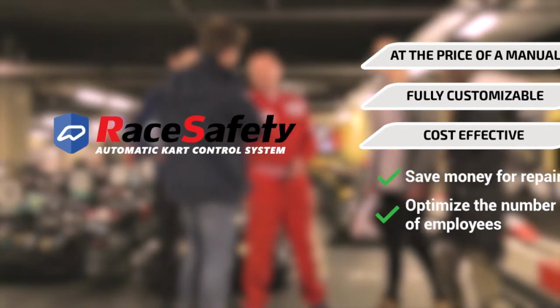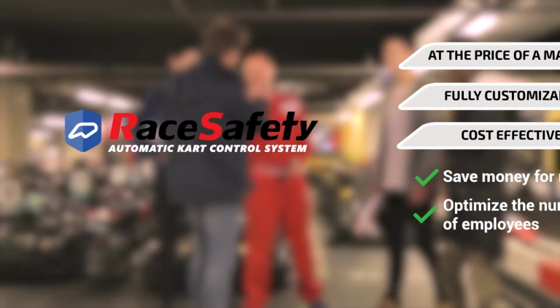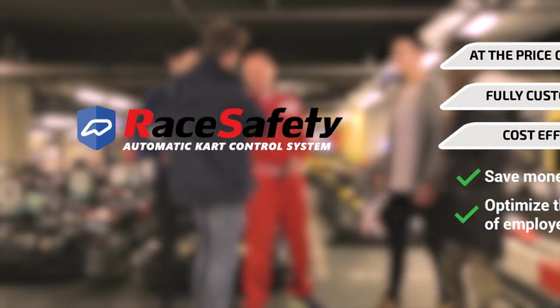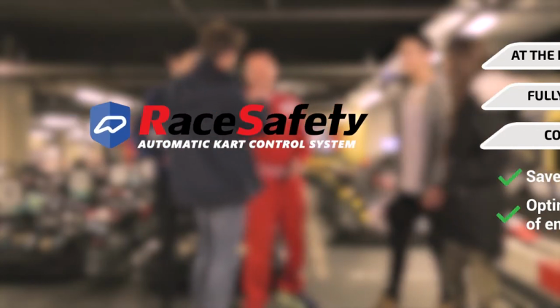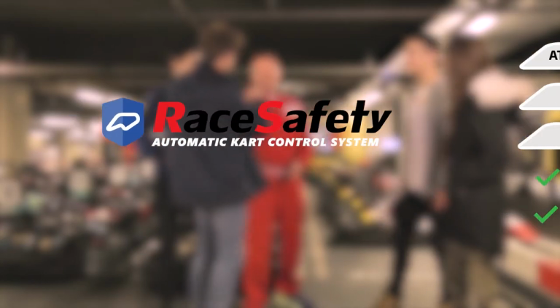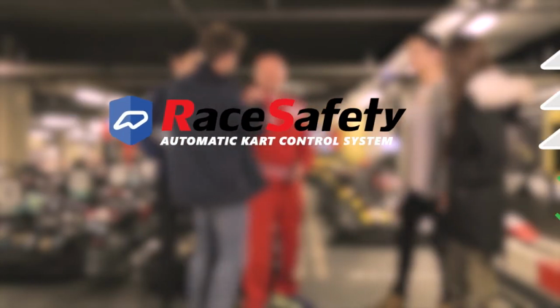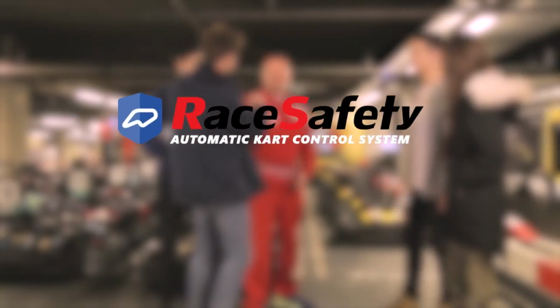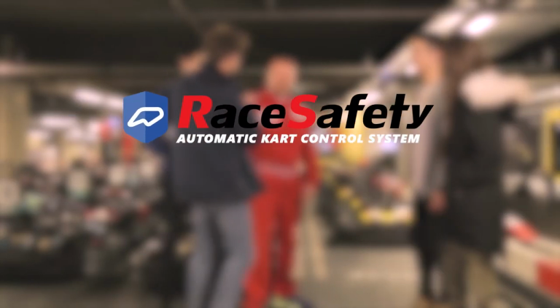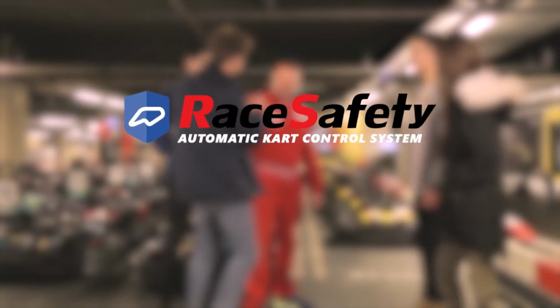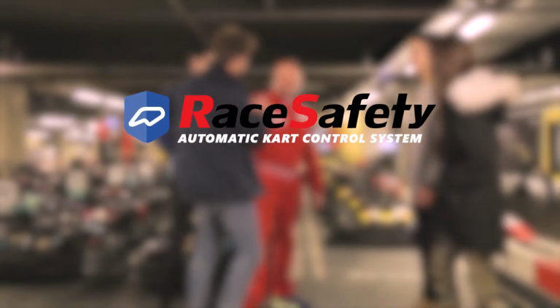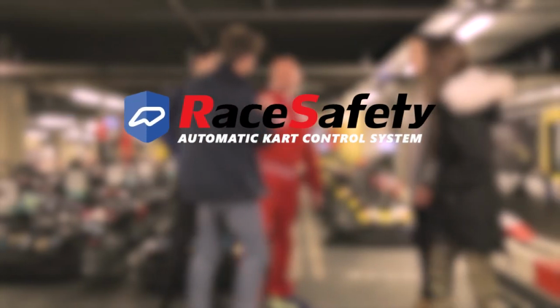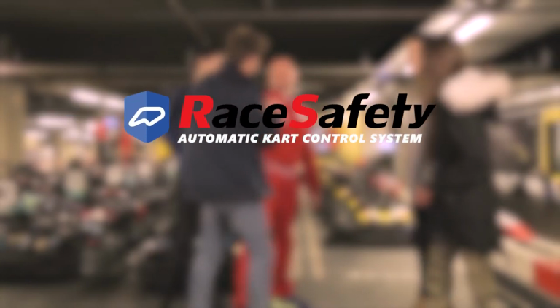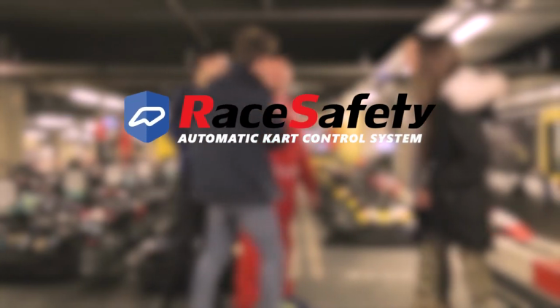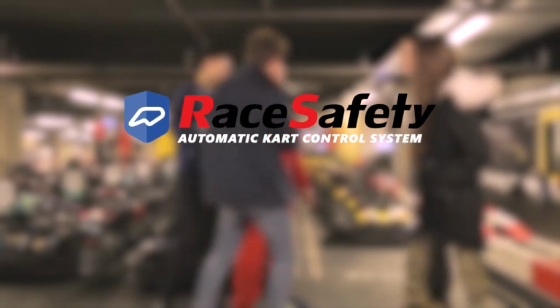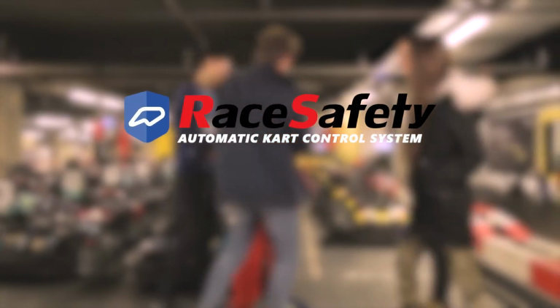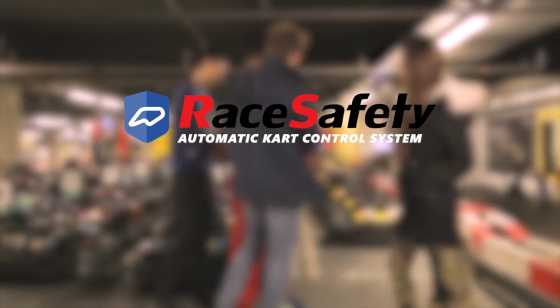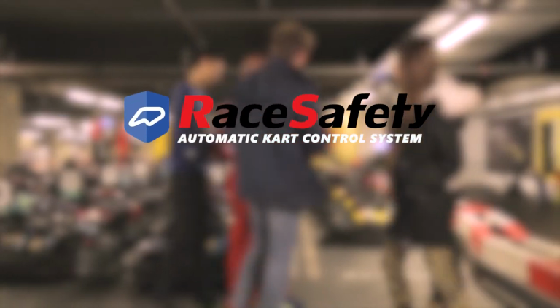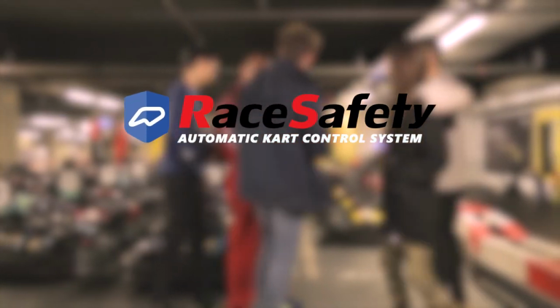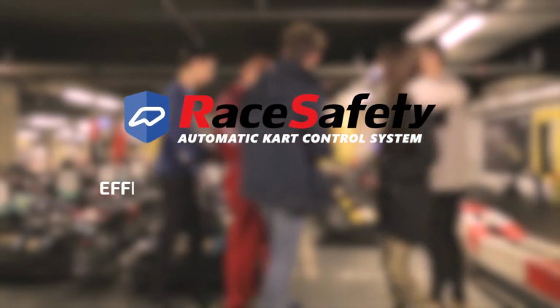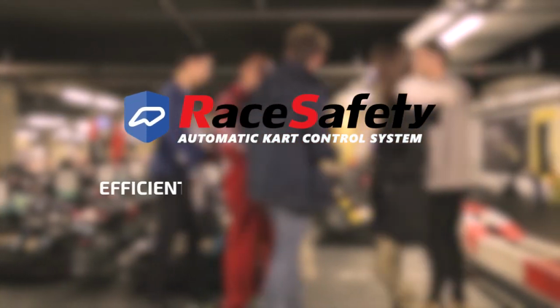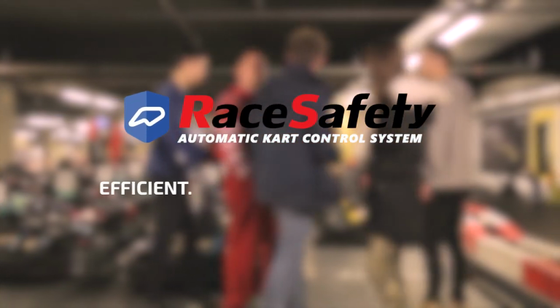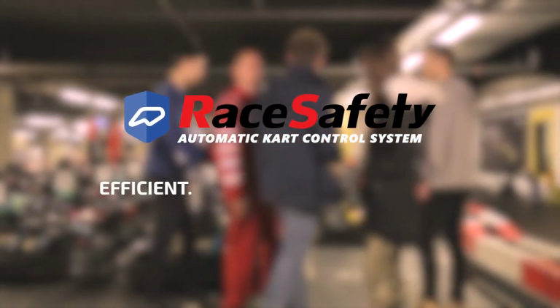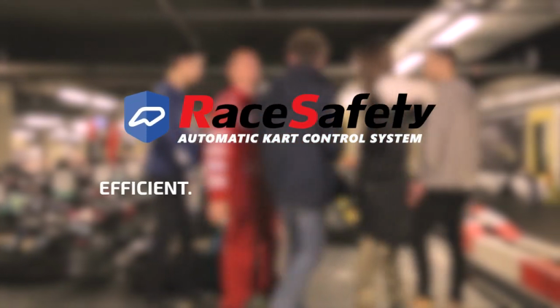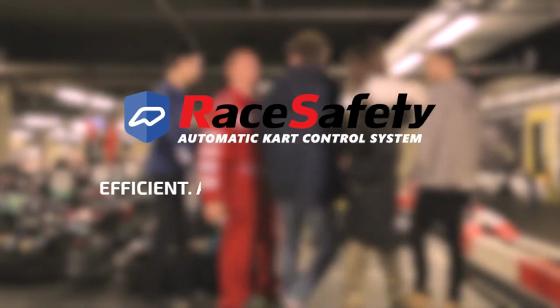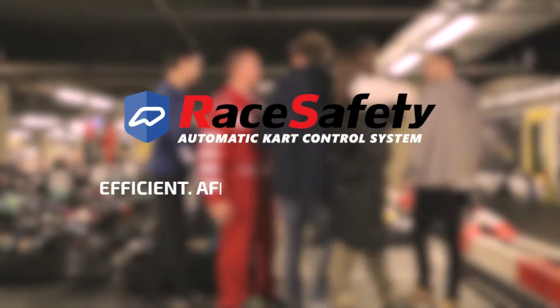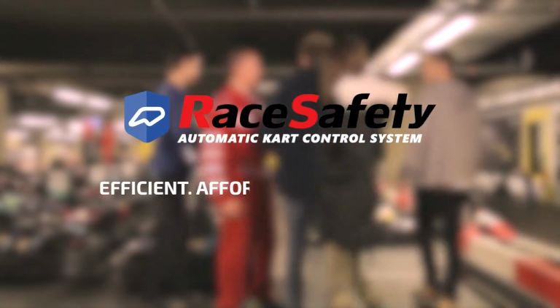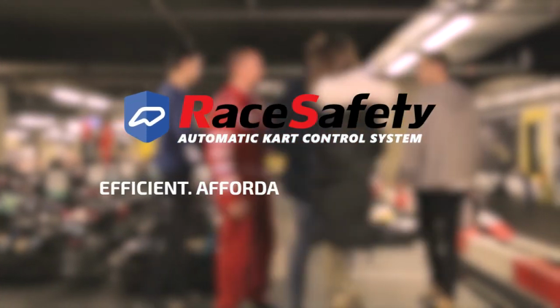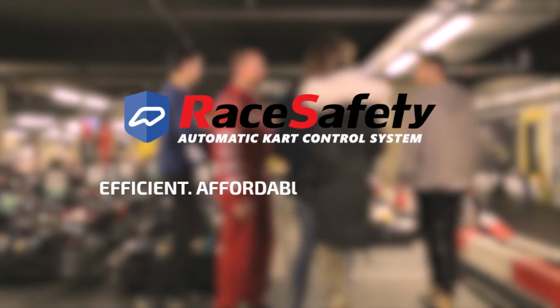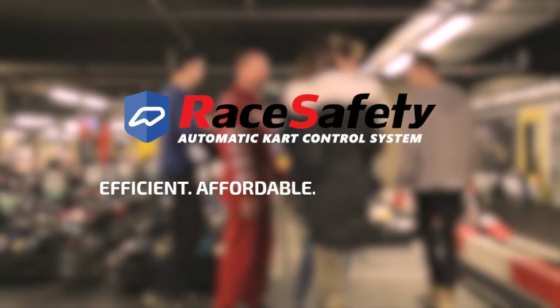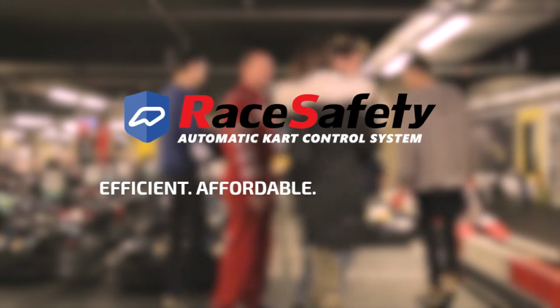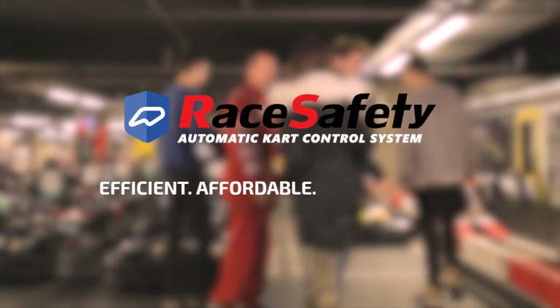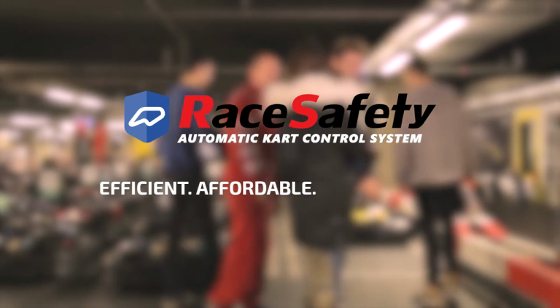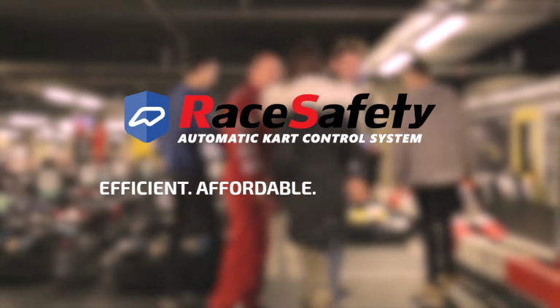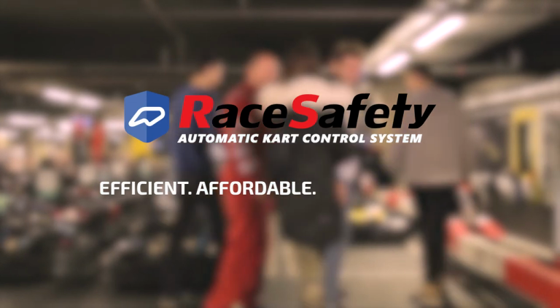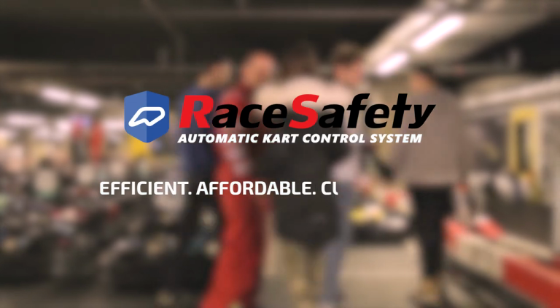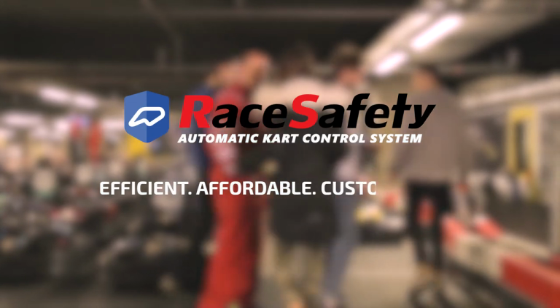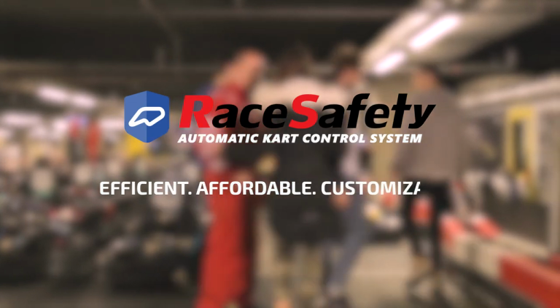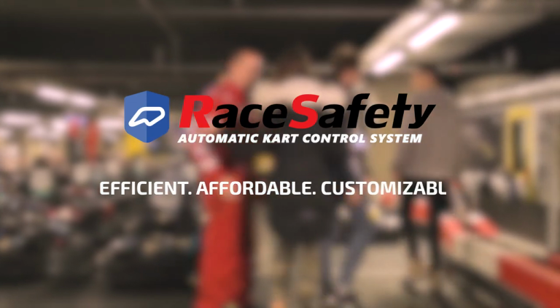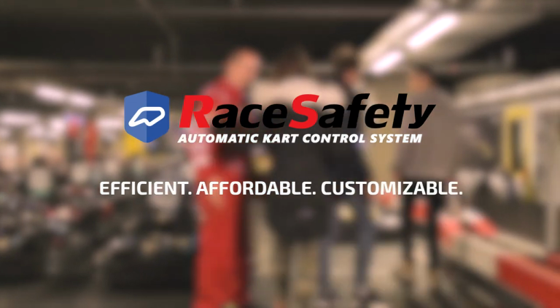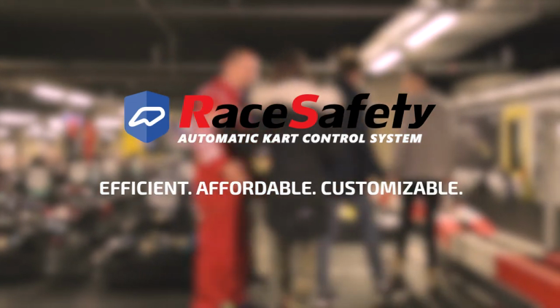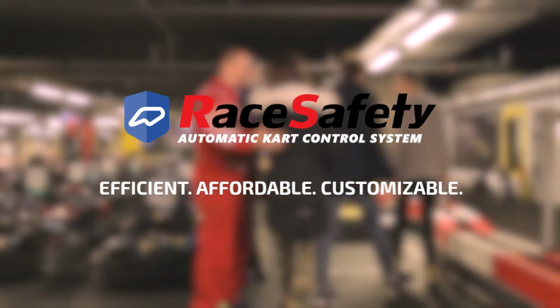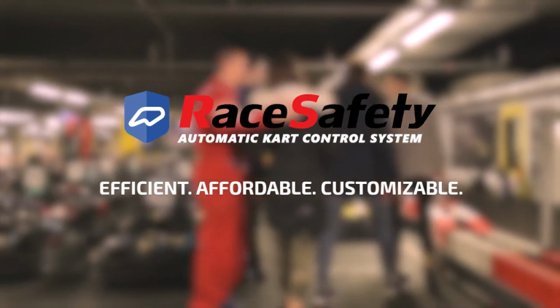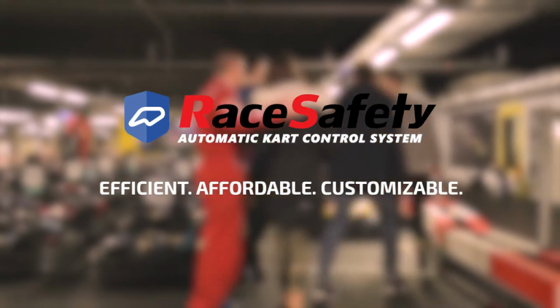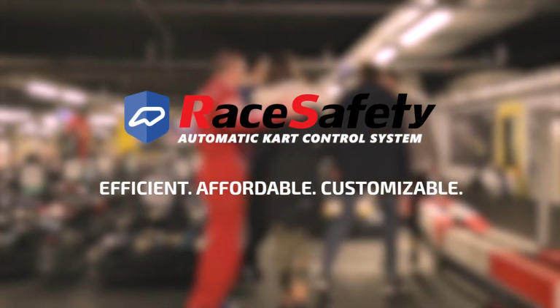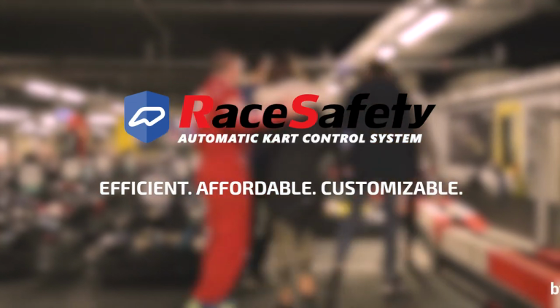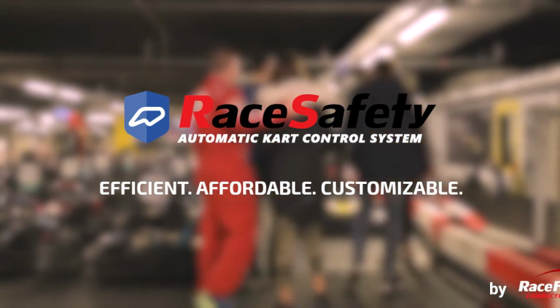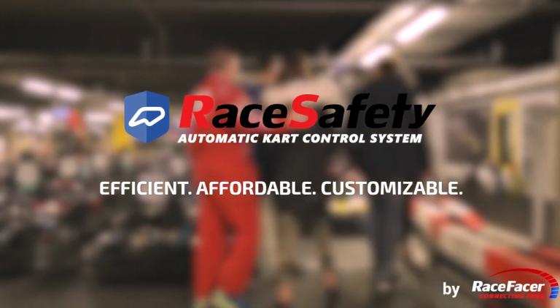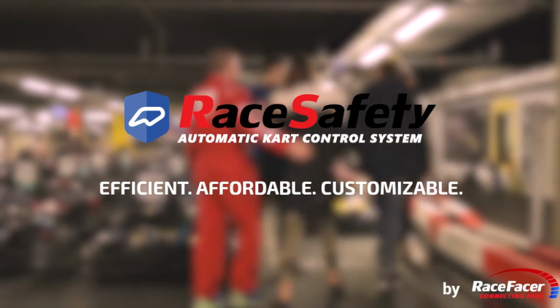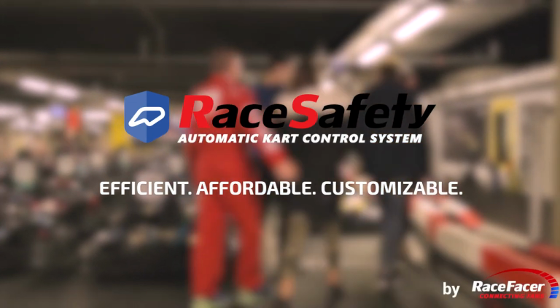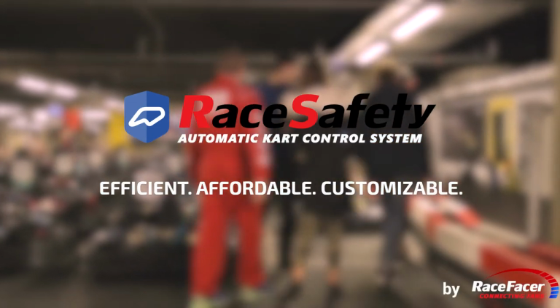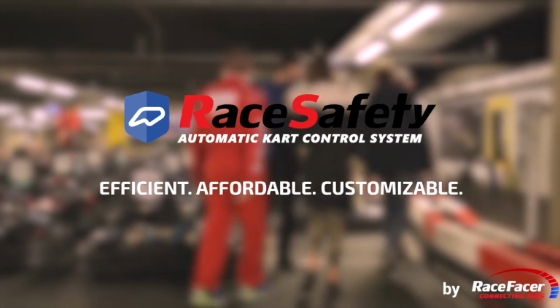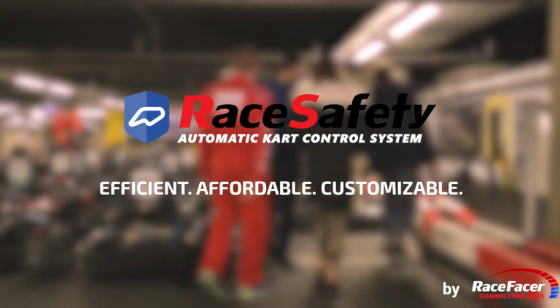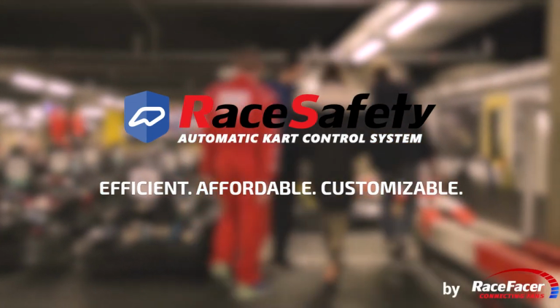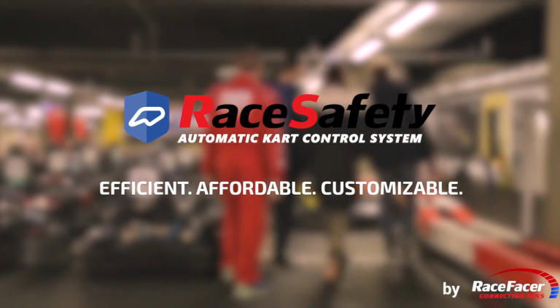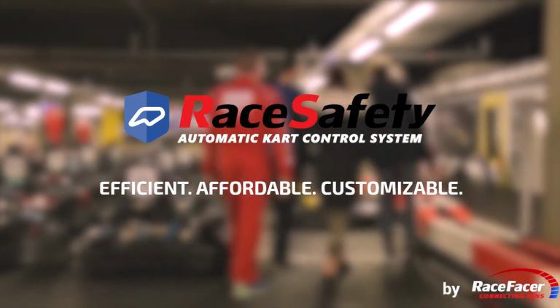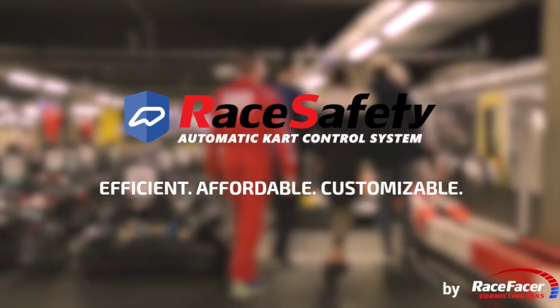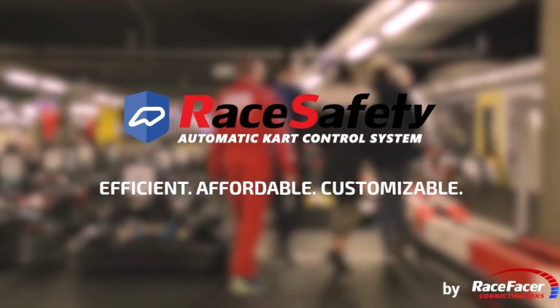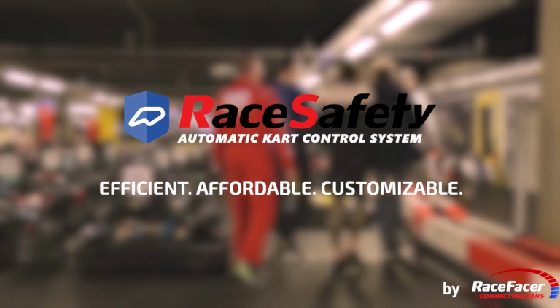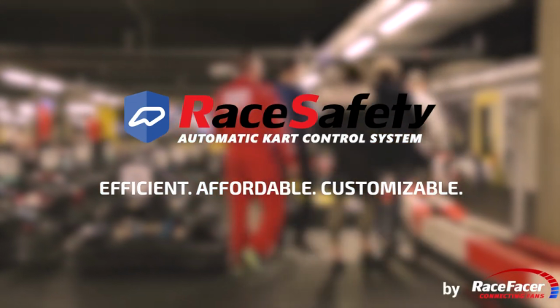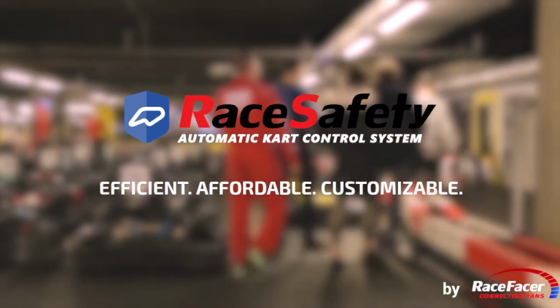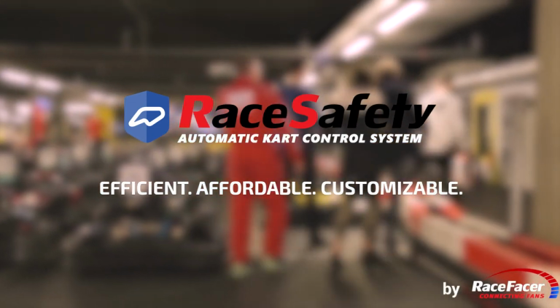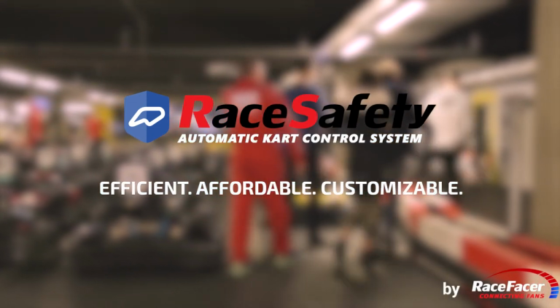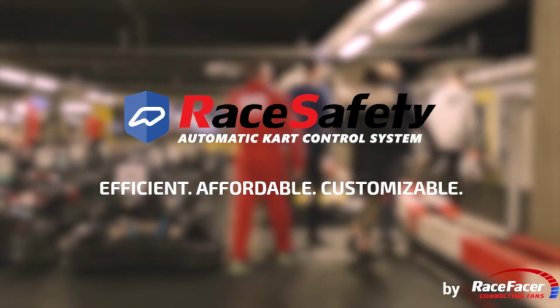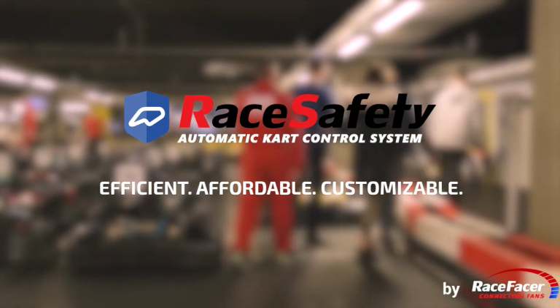RaceSafety — Efficient, Affordable, Customizable. By RaceFacer.